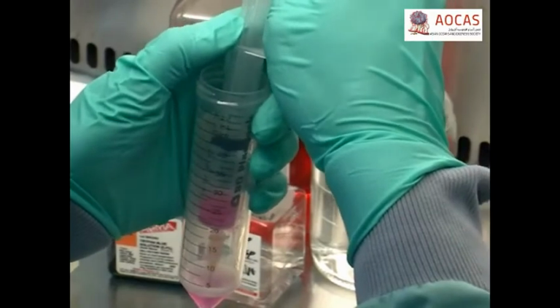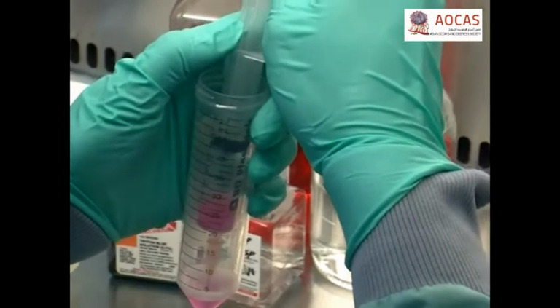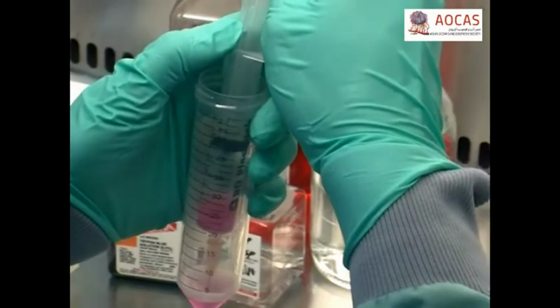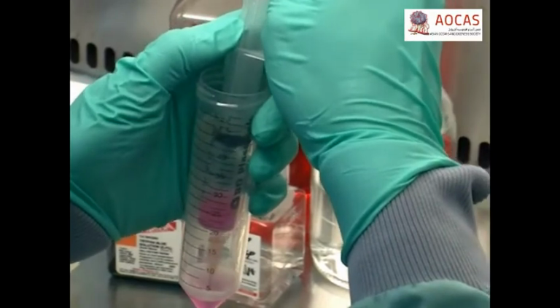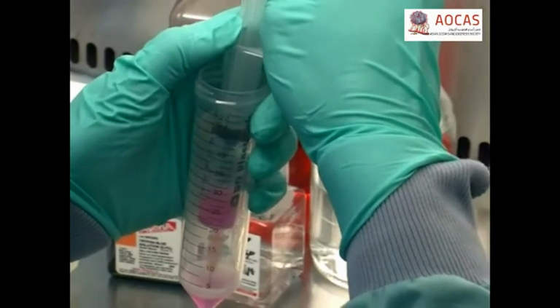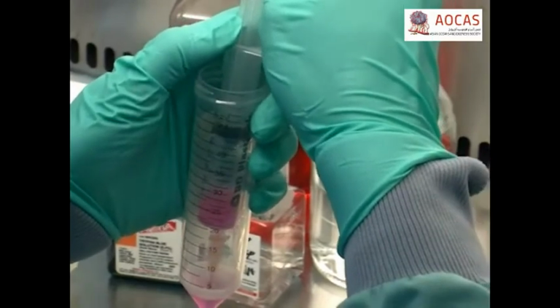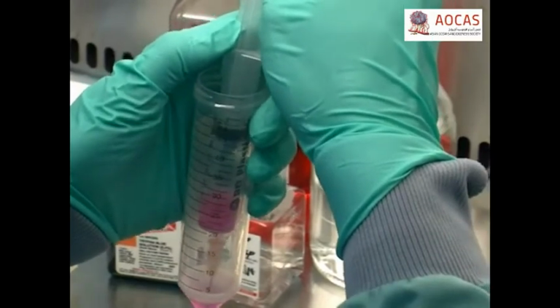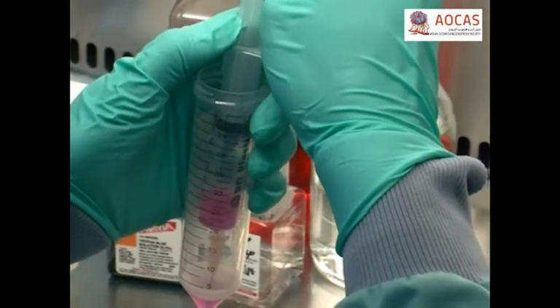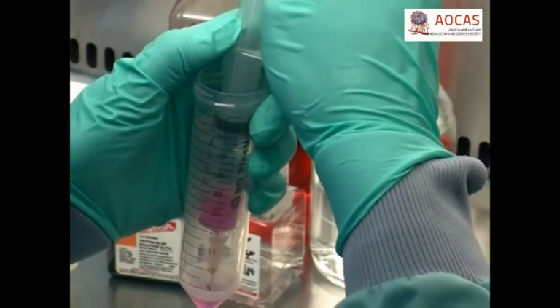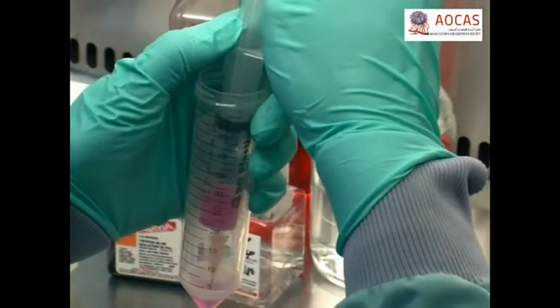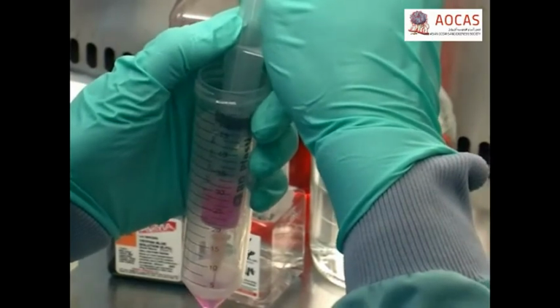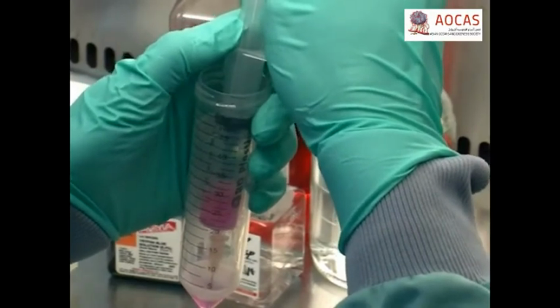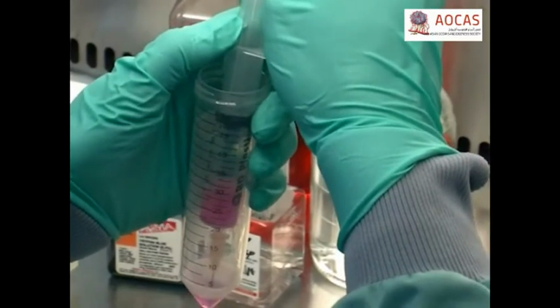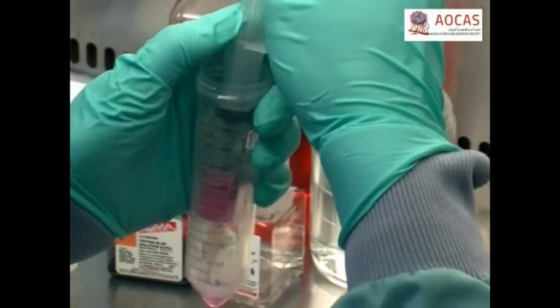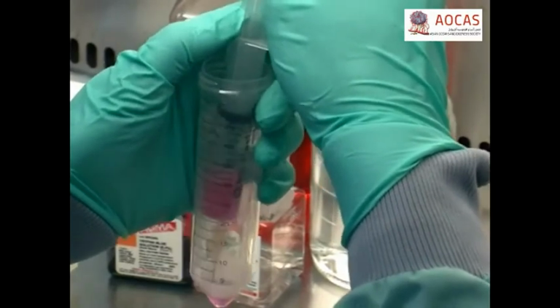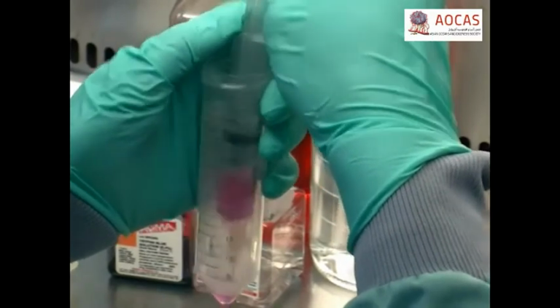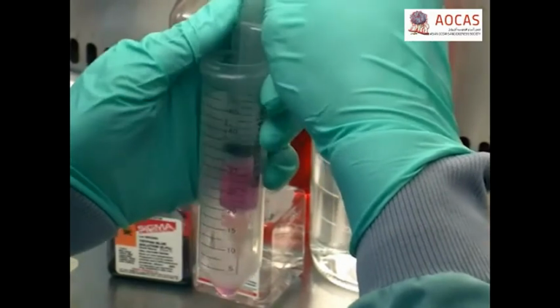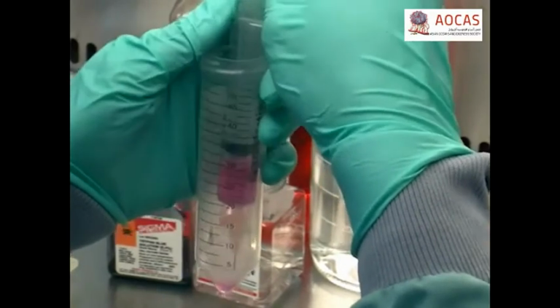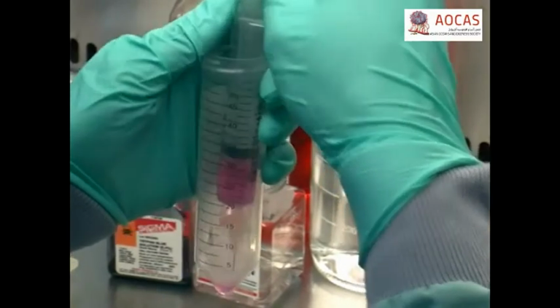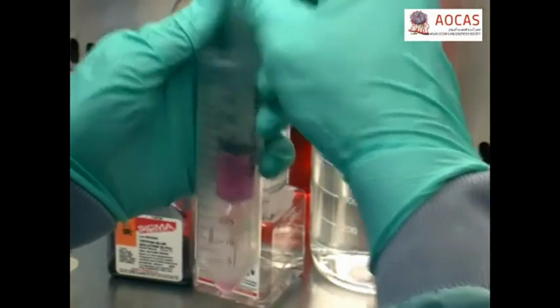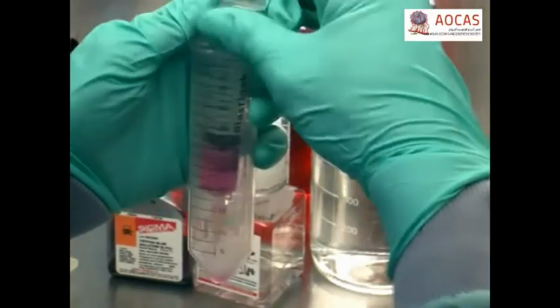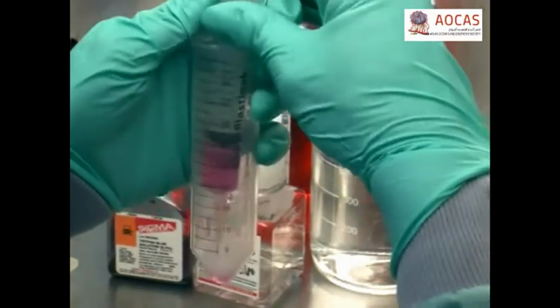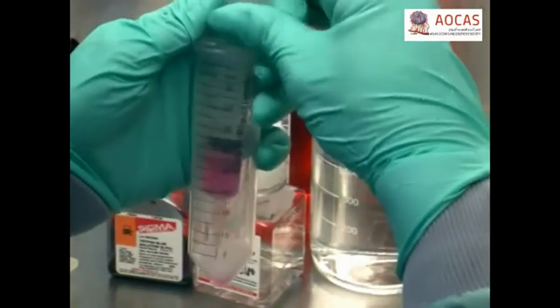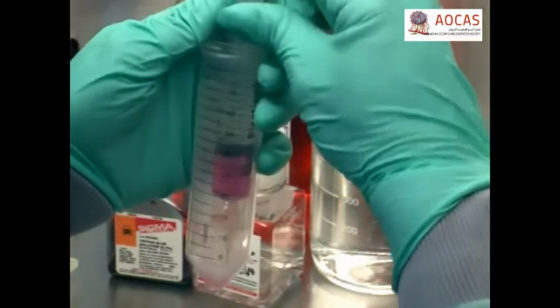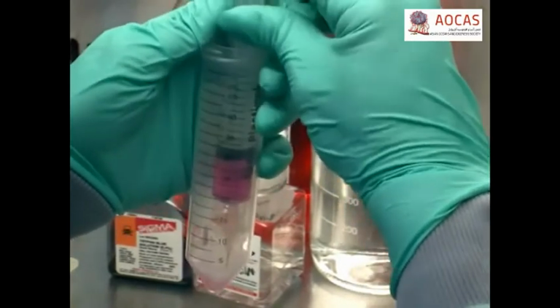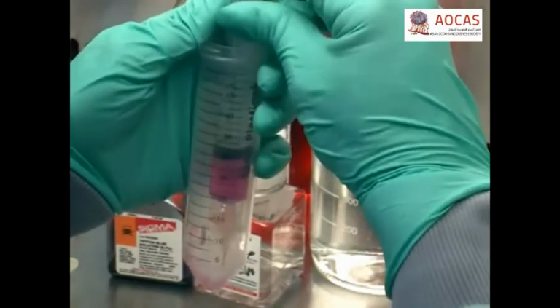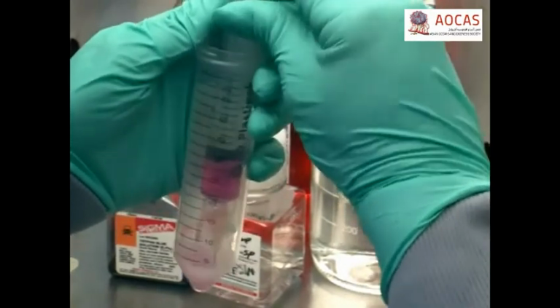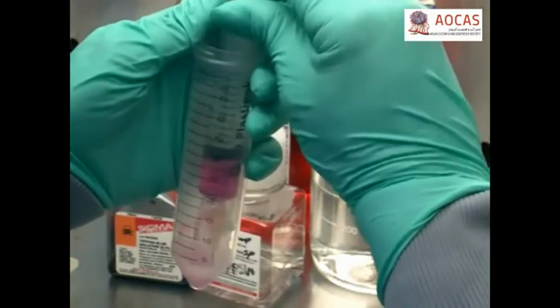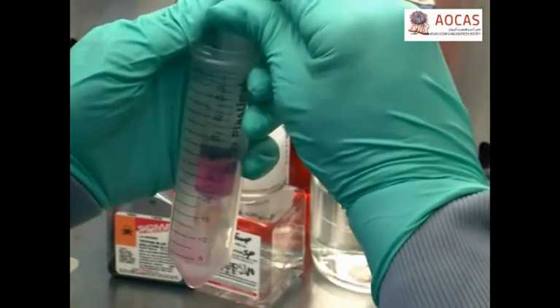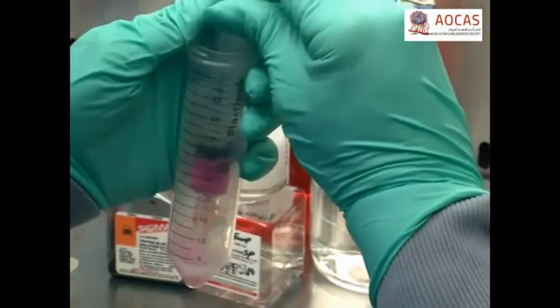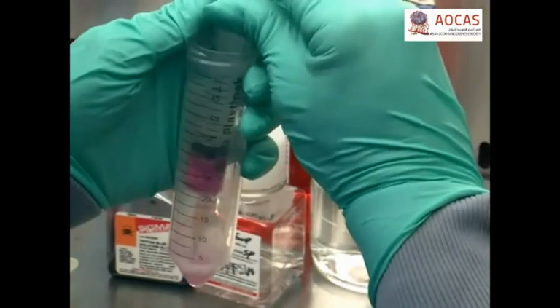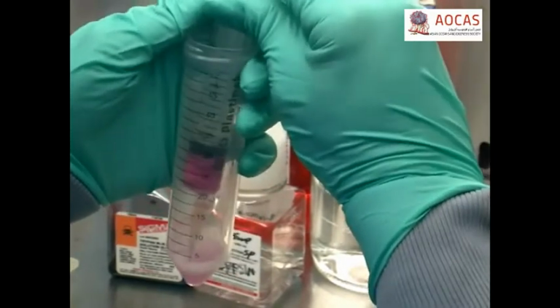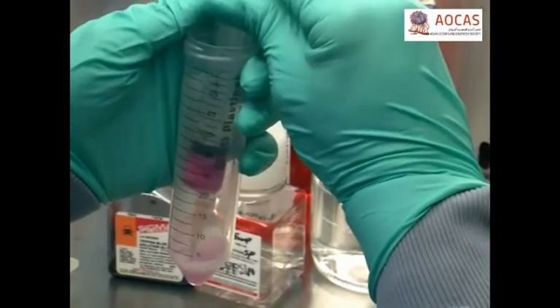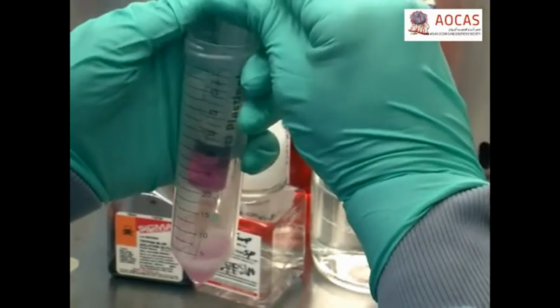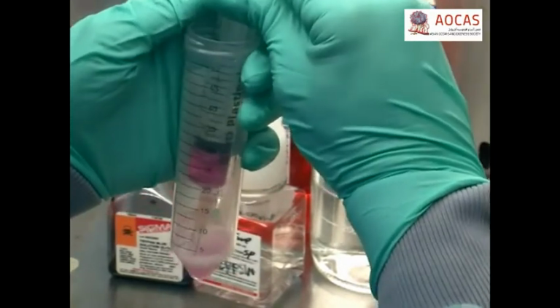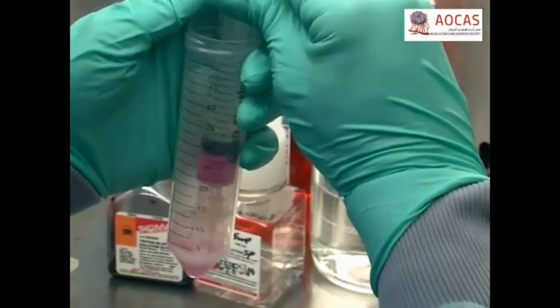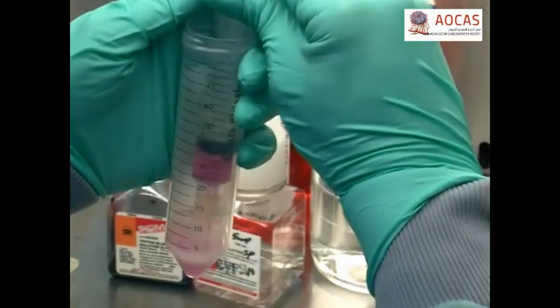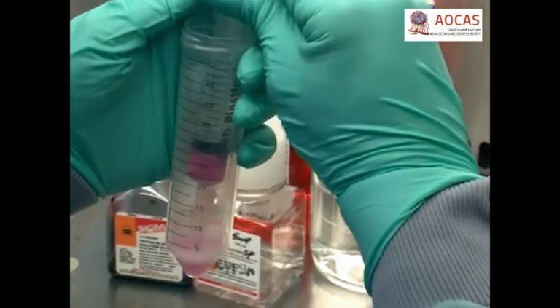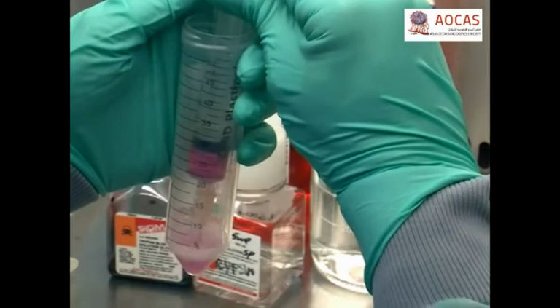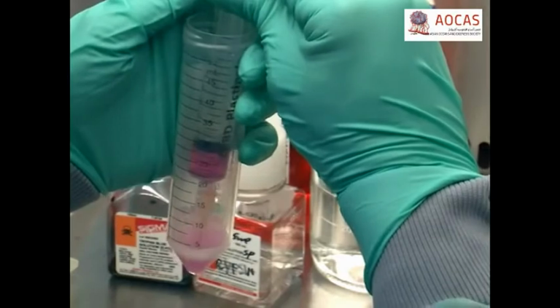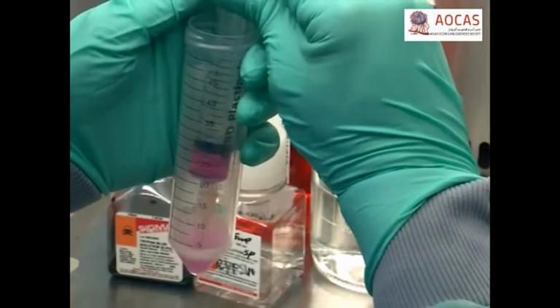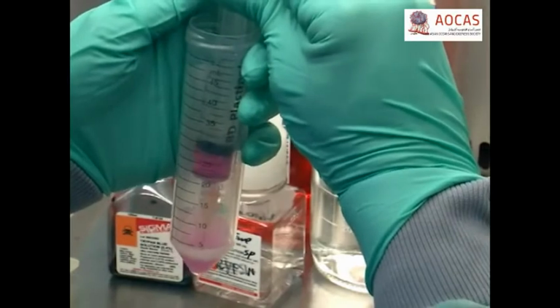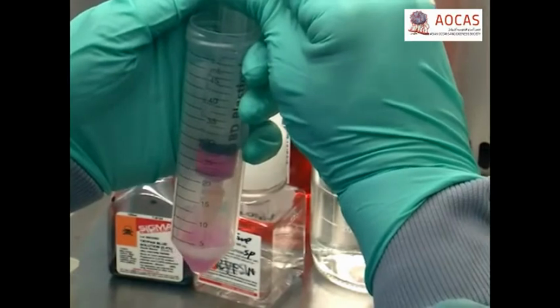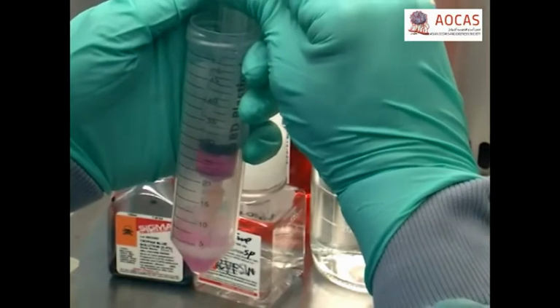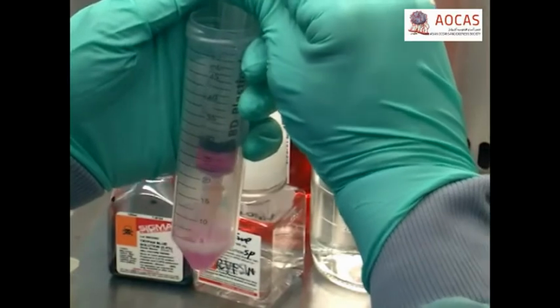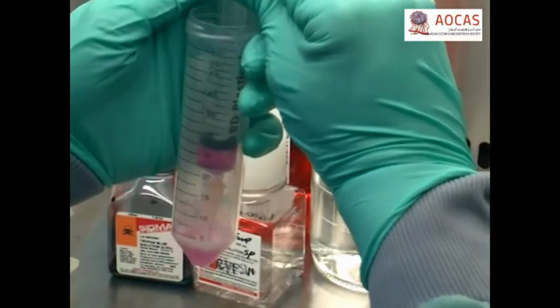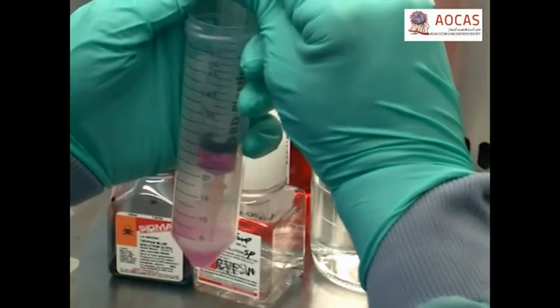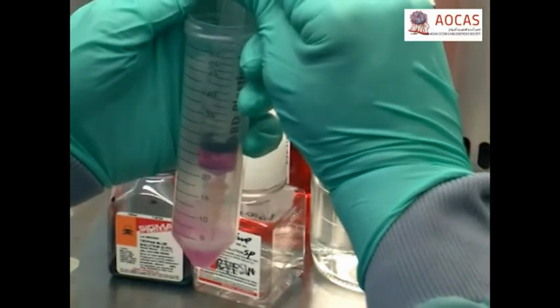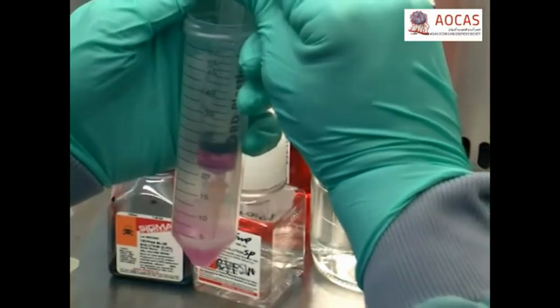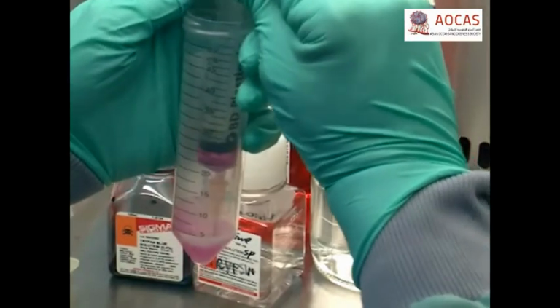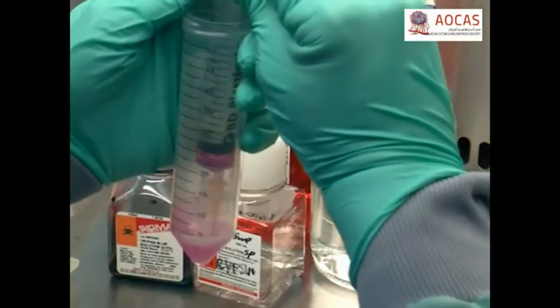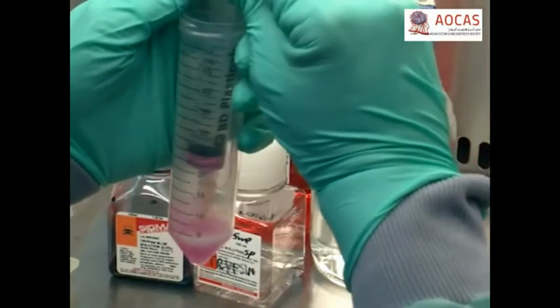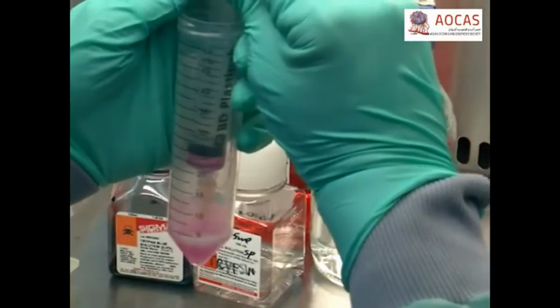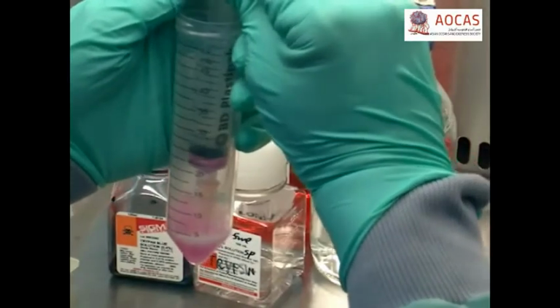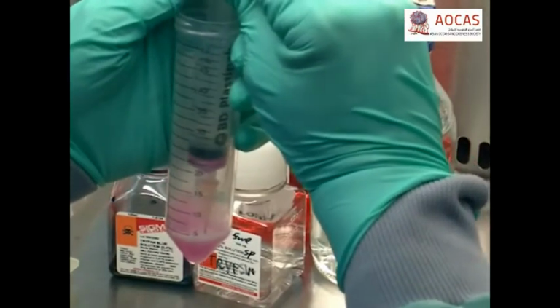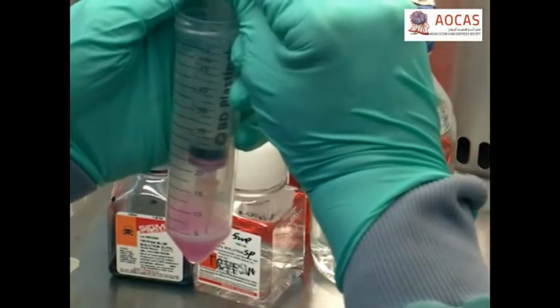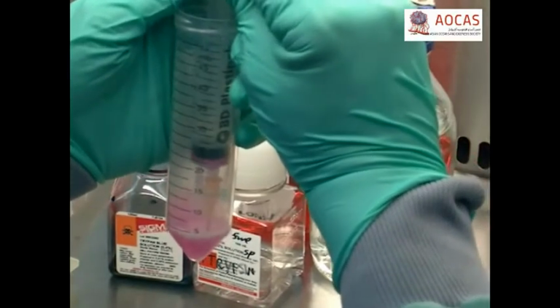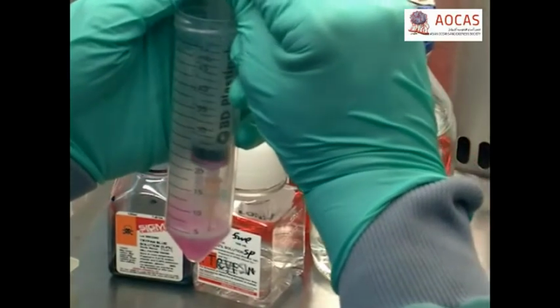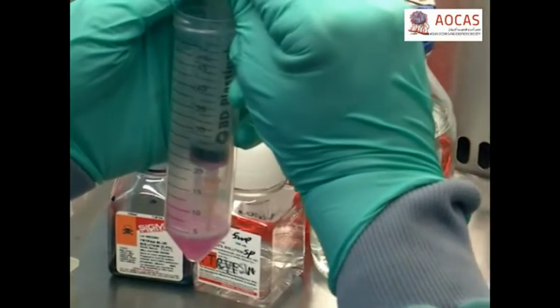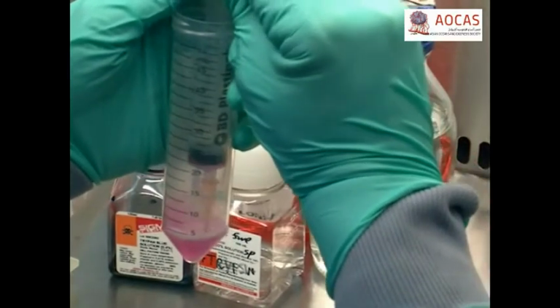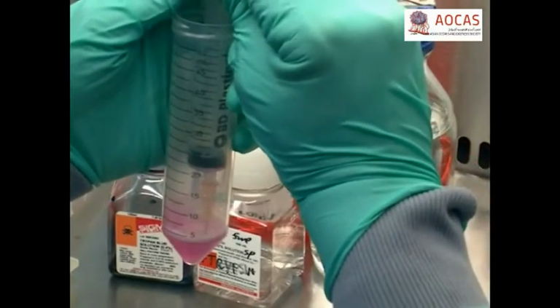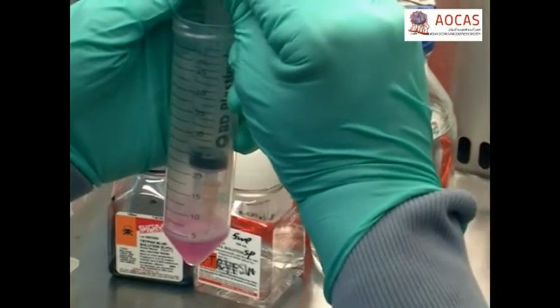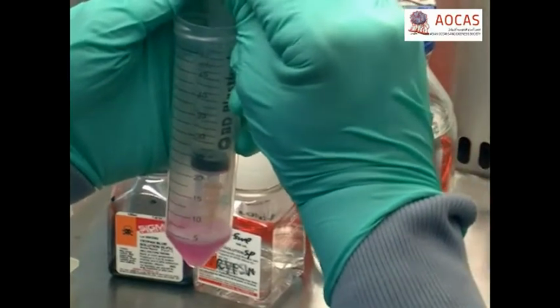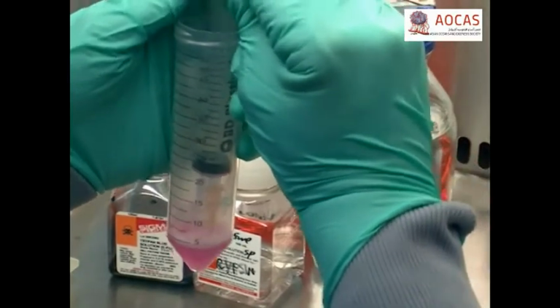Pass the cells up and down through a 25 gauge syringe at a maximum of 2 times to disperse the cells if necessary.